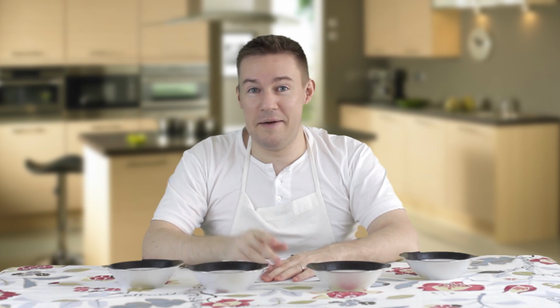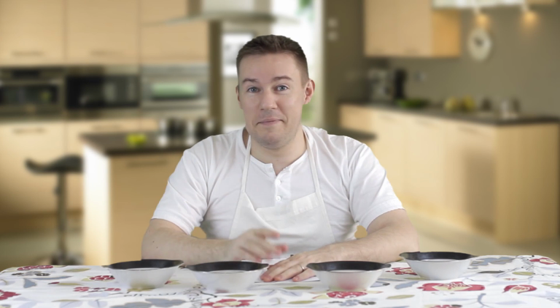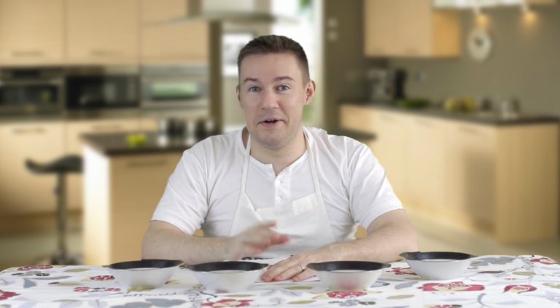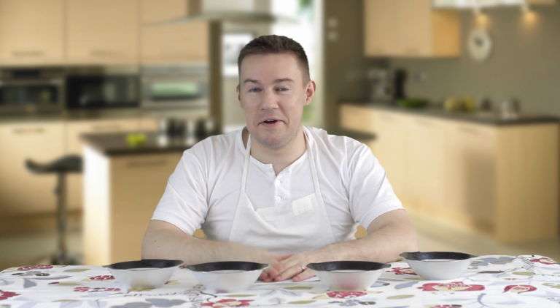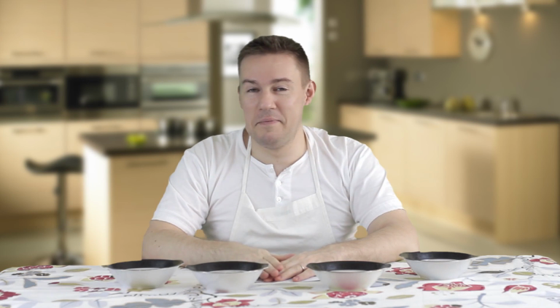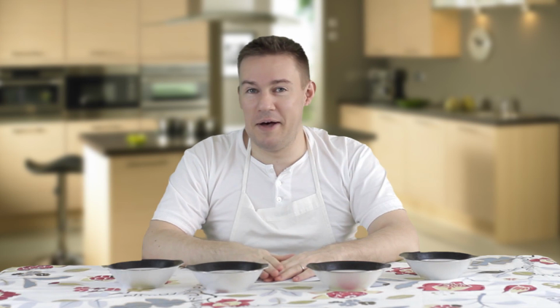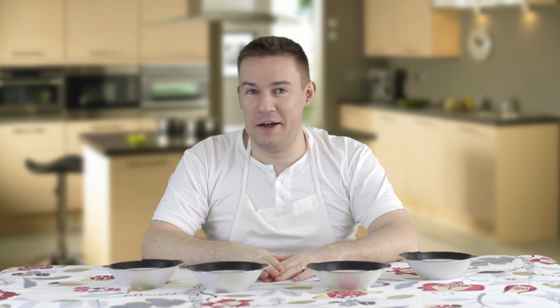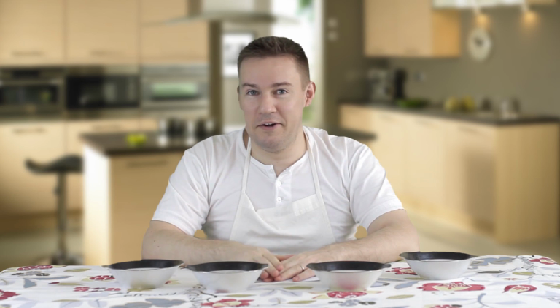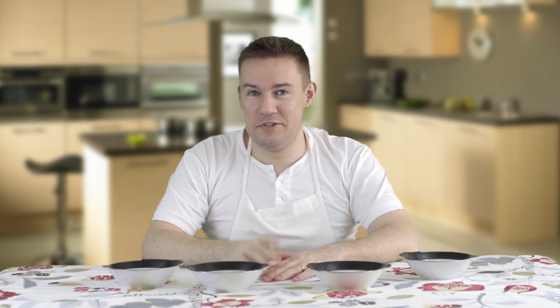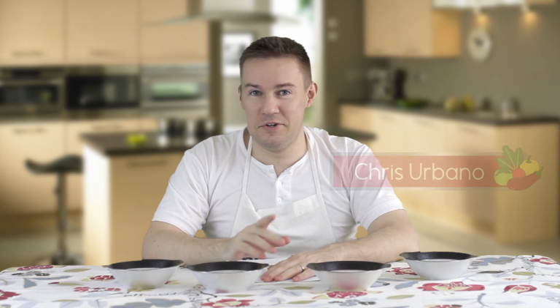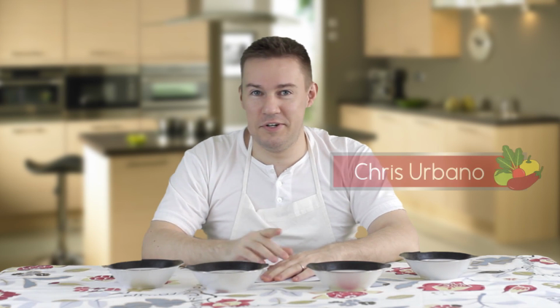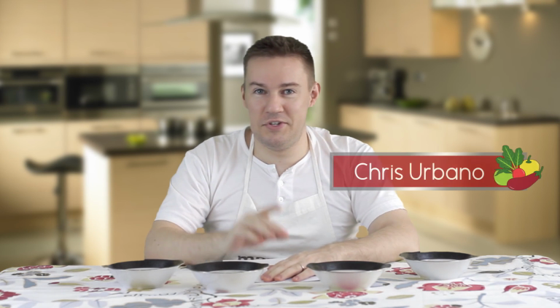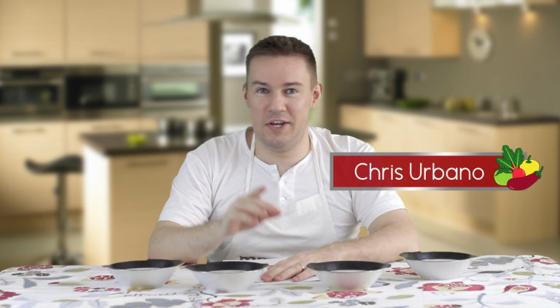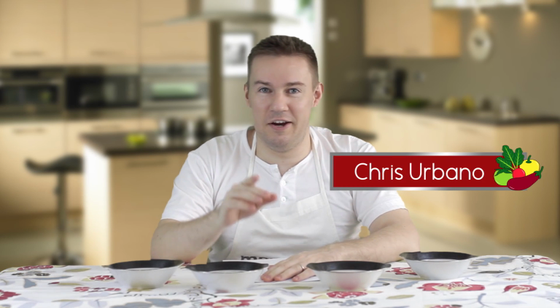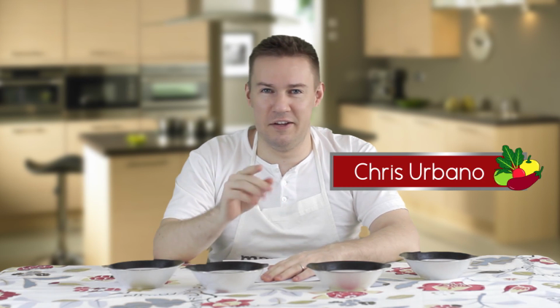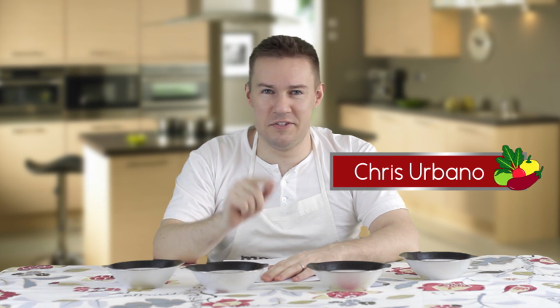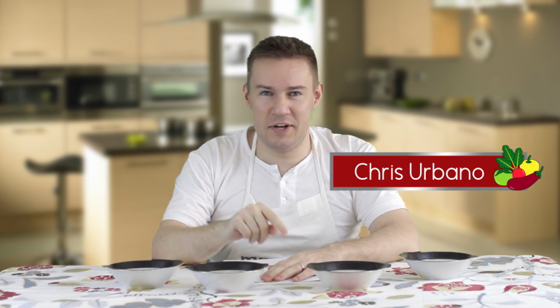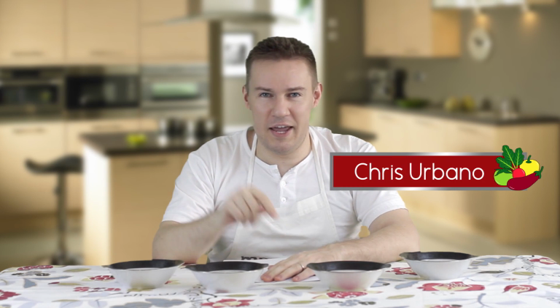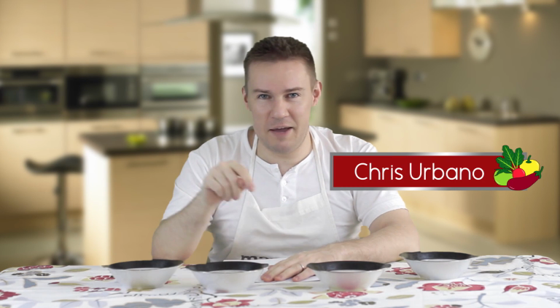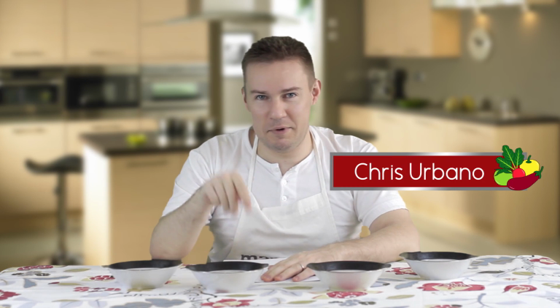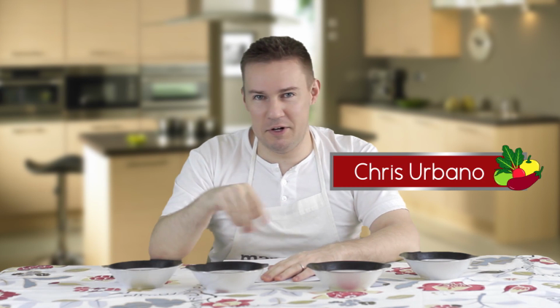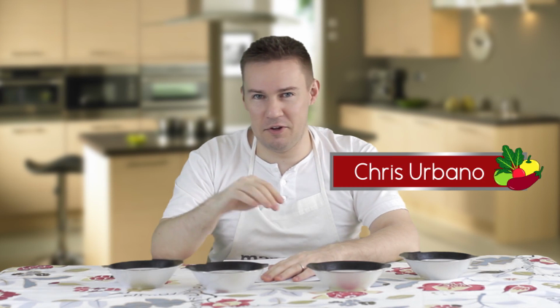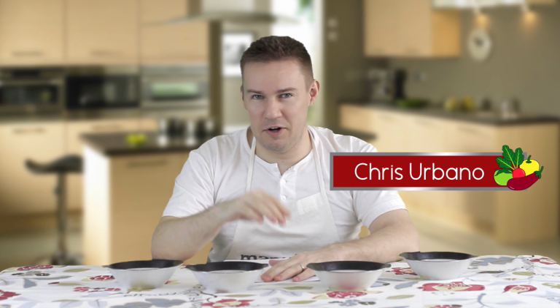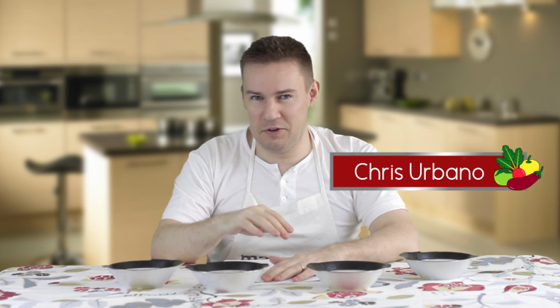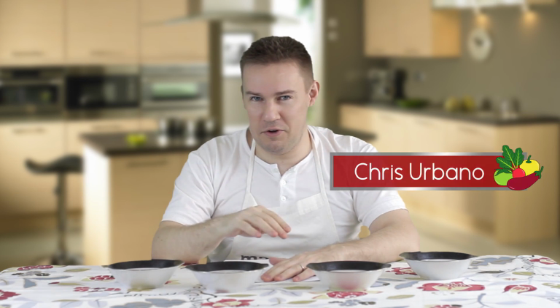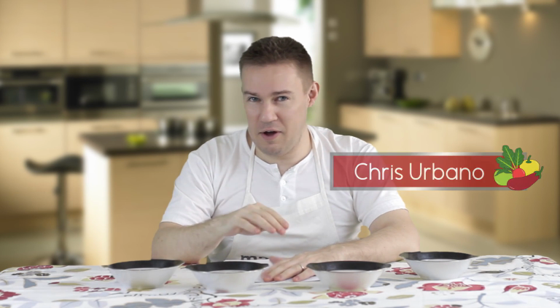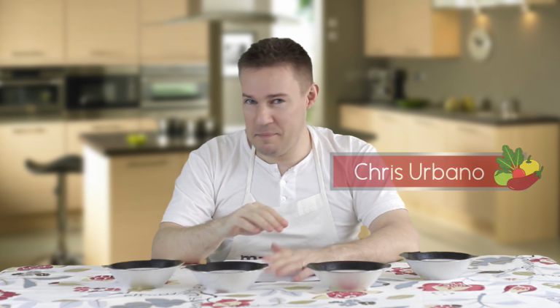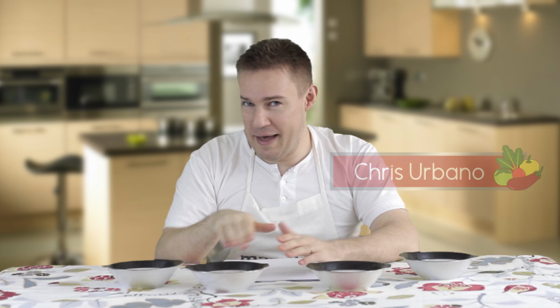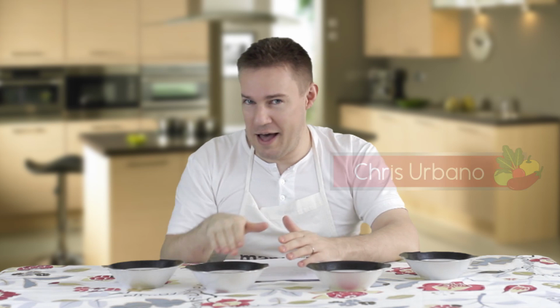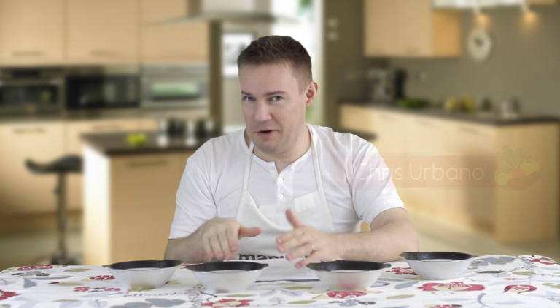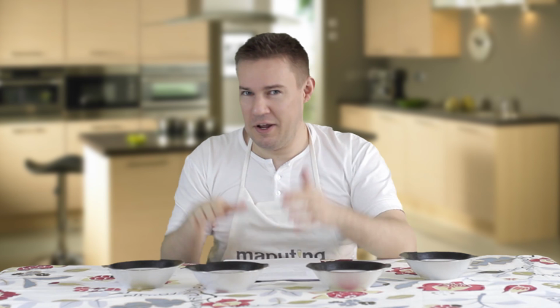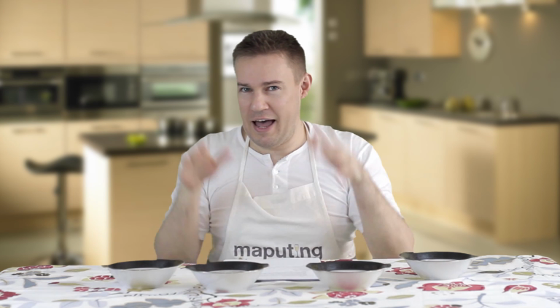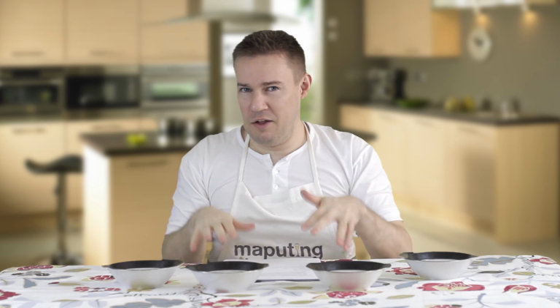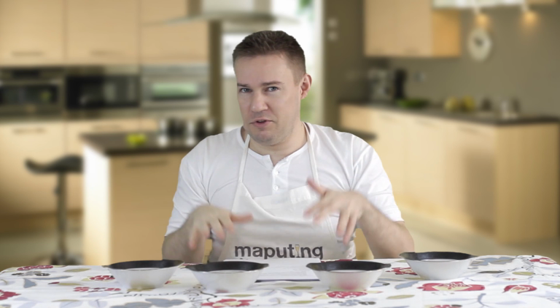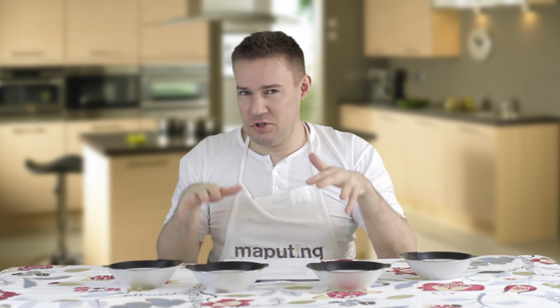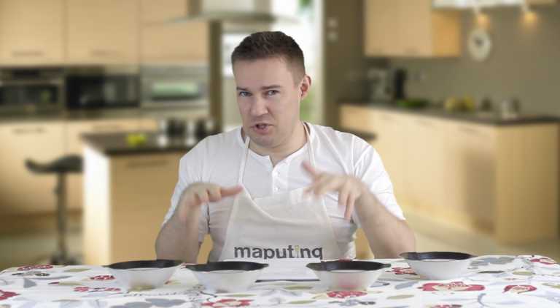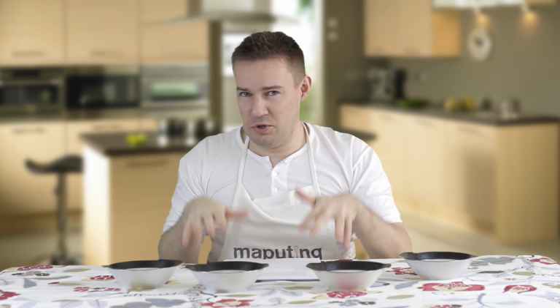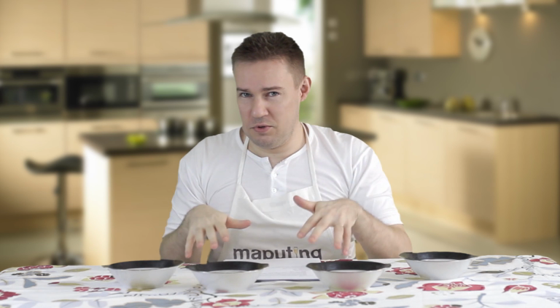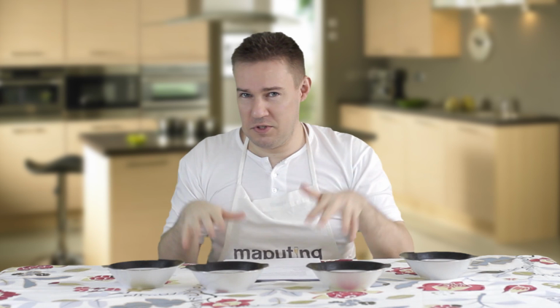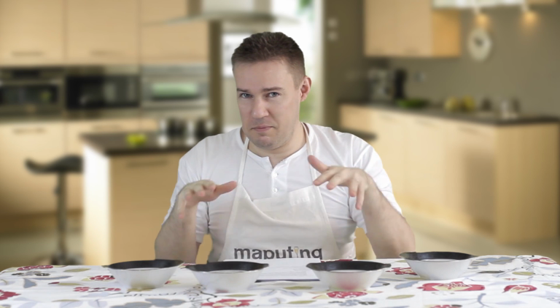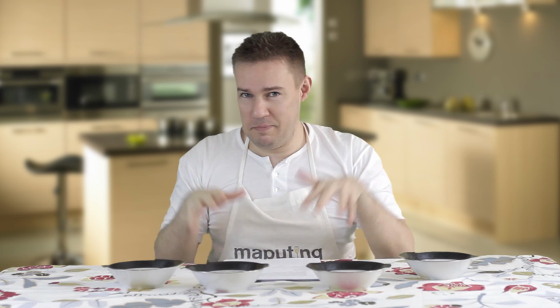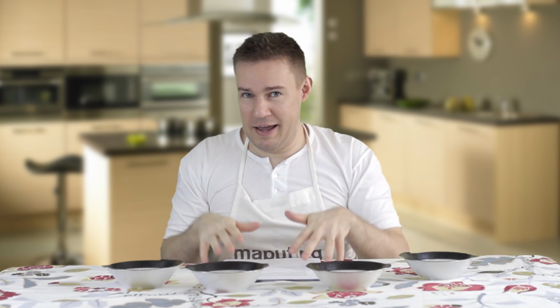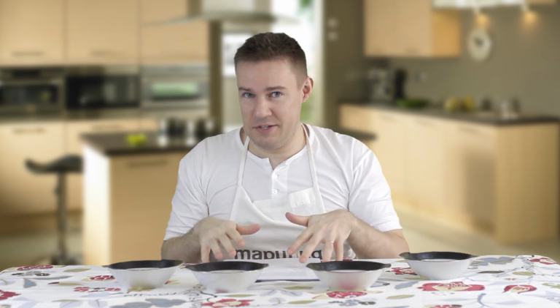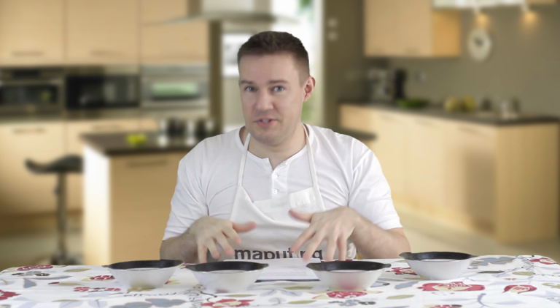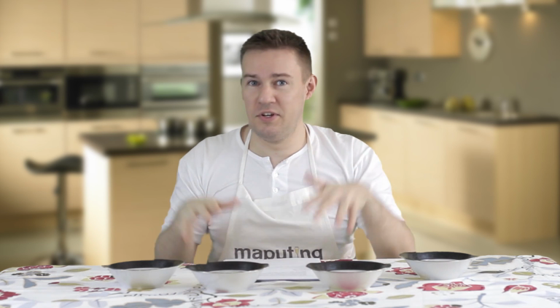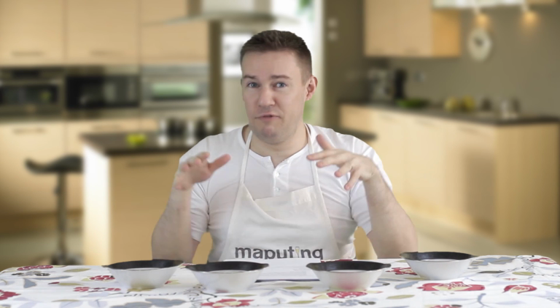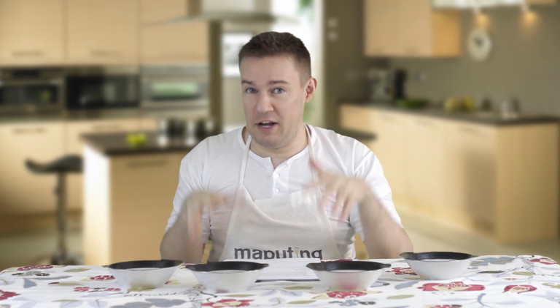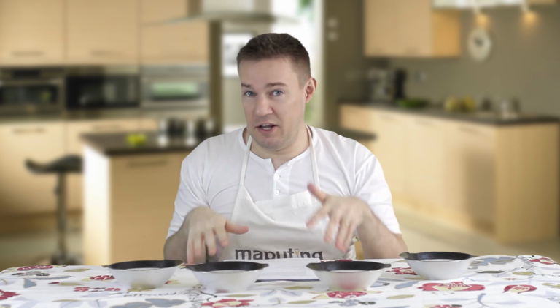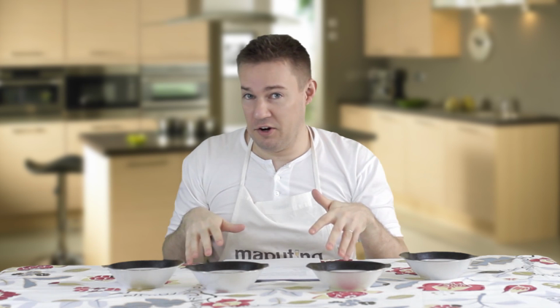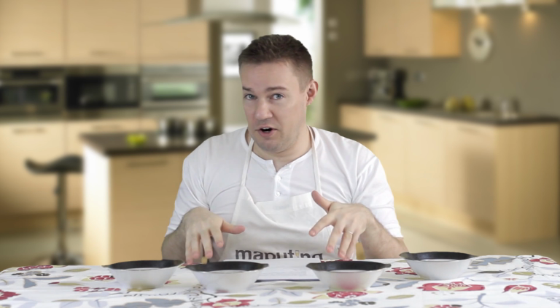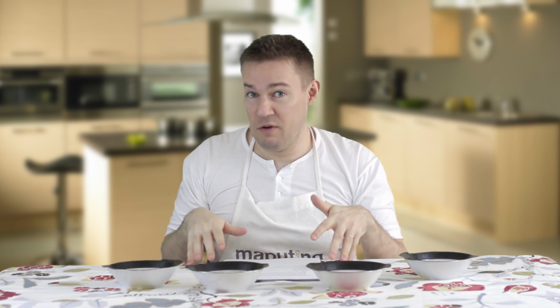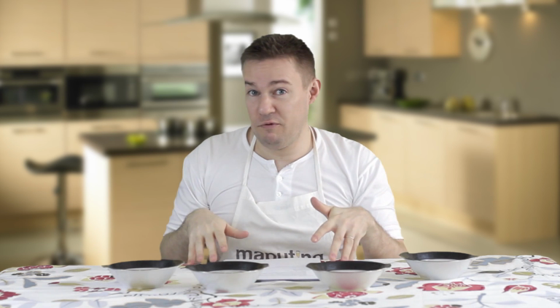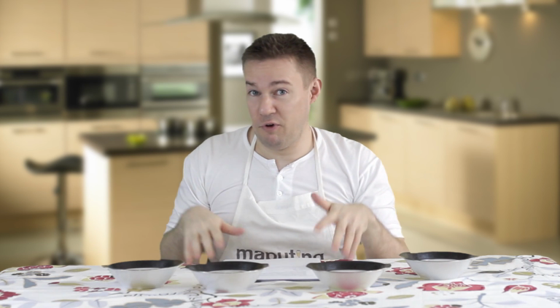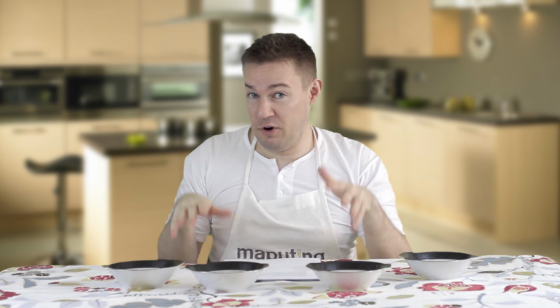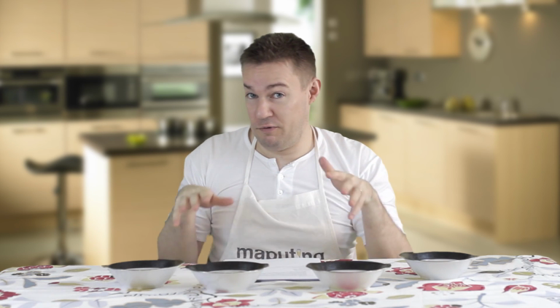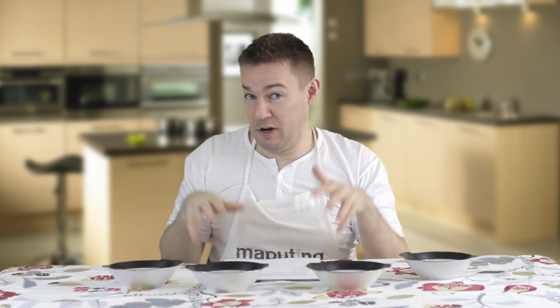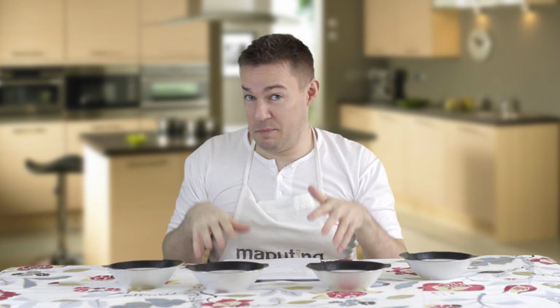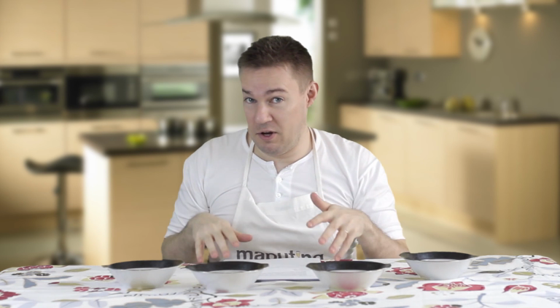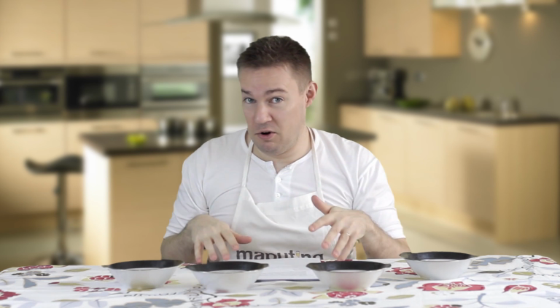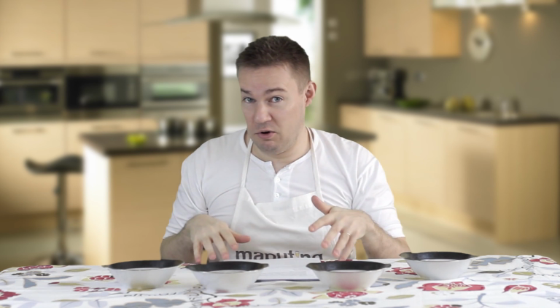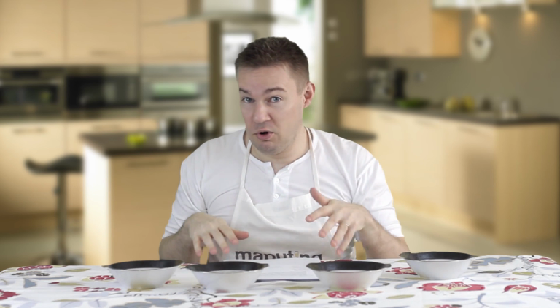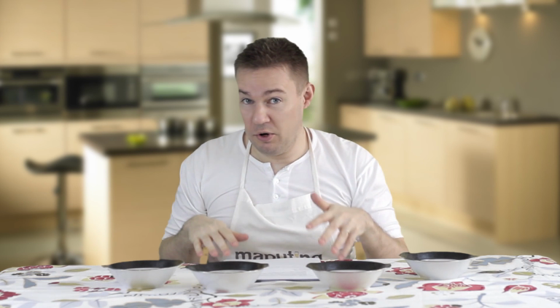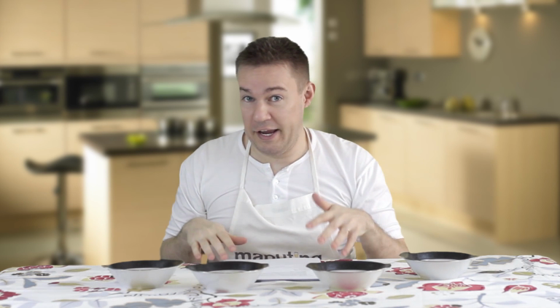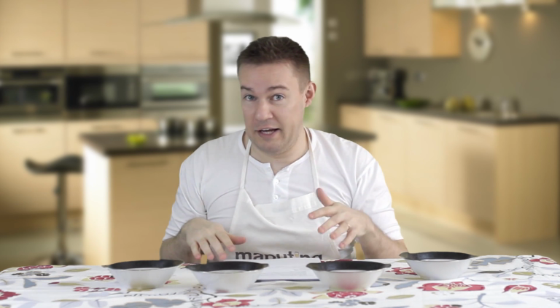Hi Mario Cabano, it's Chris here and today I'm going to talk to you about how to choose the best vinegar for your Filipino cooking.